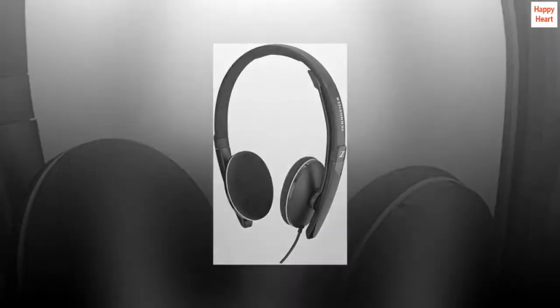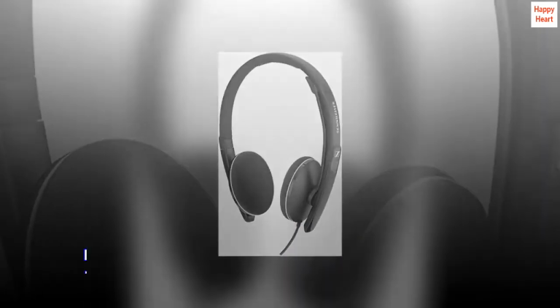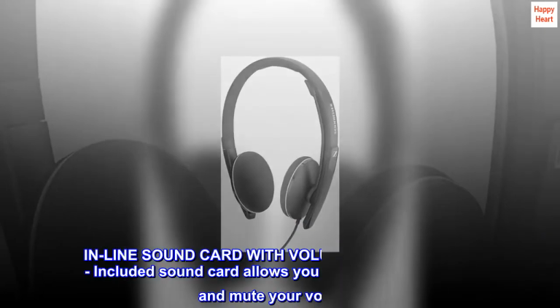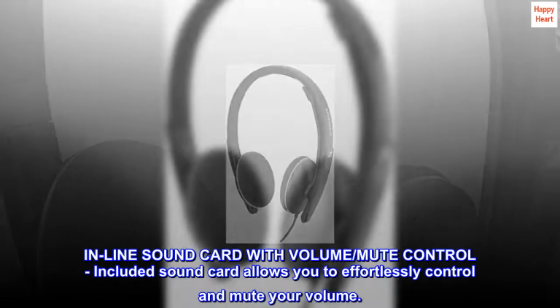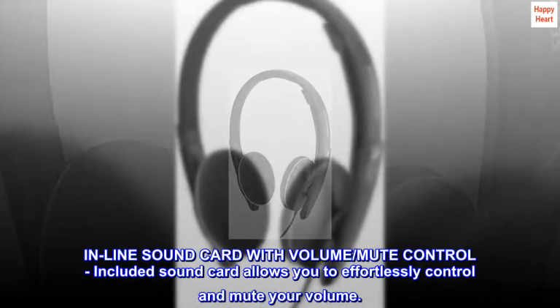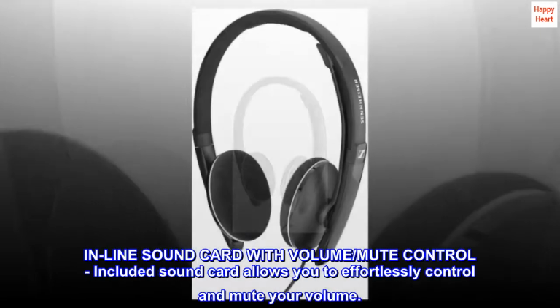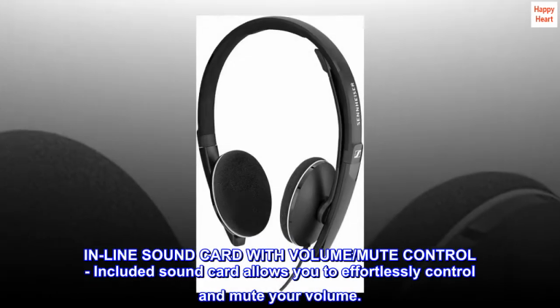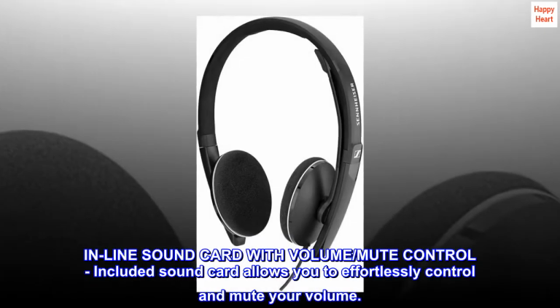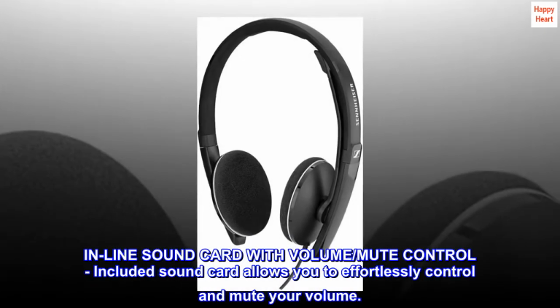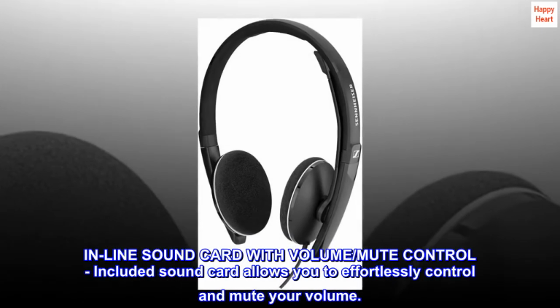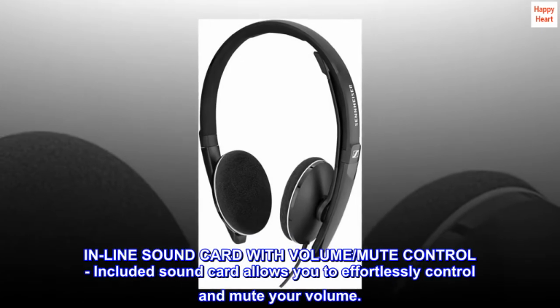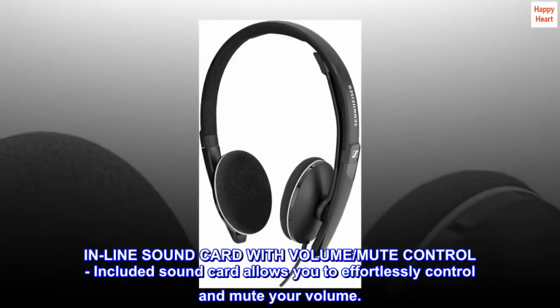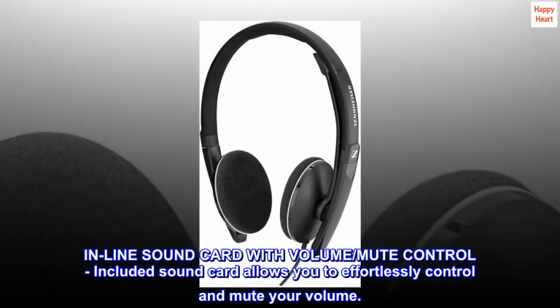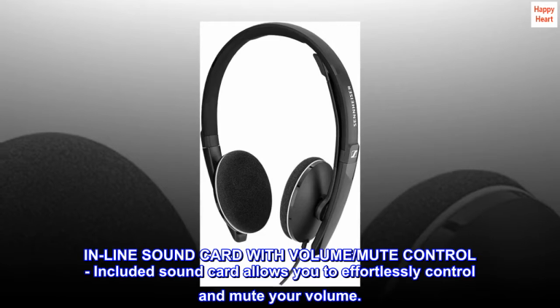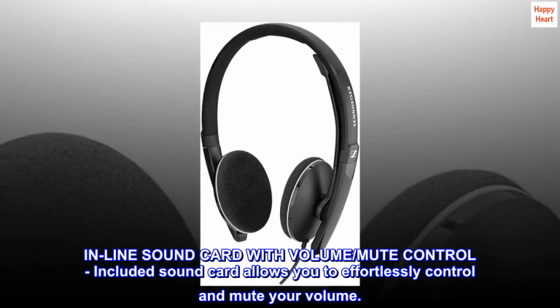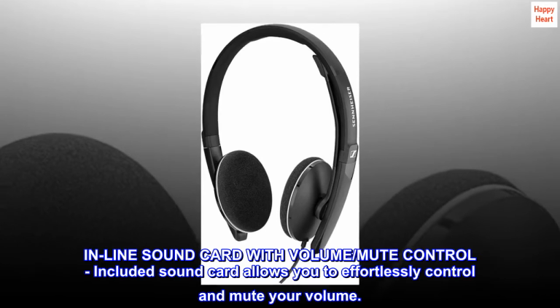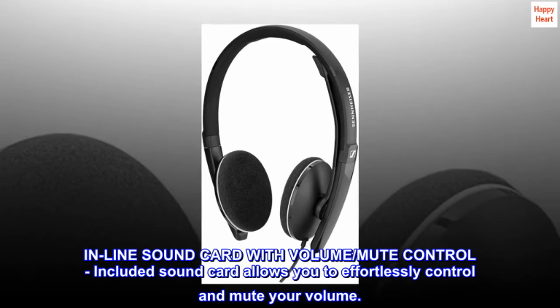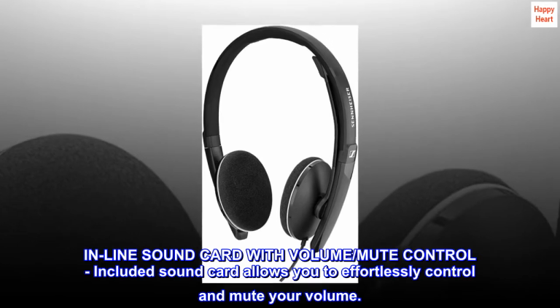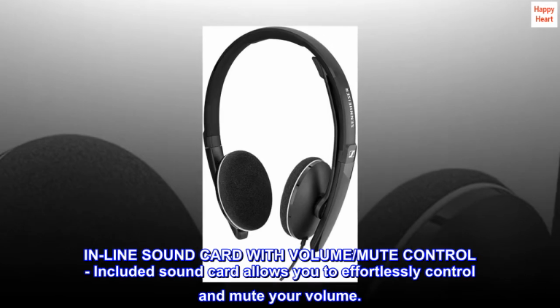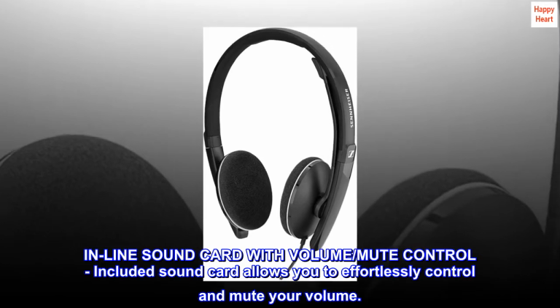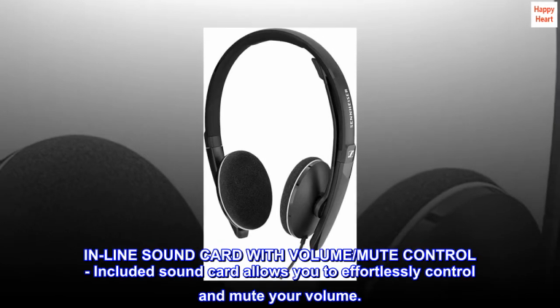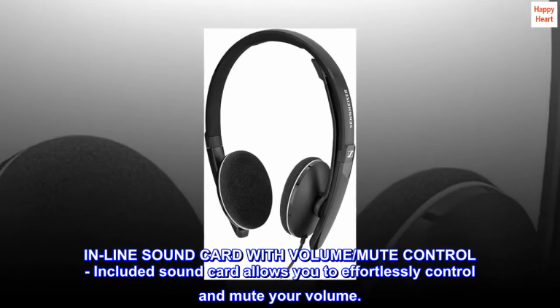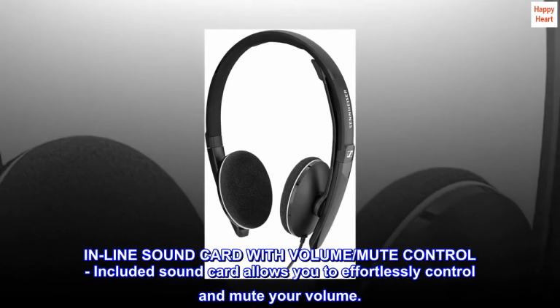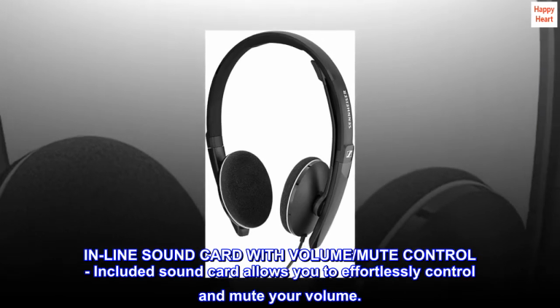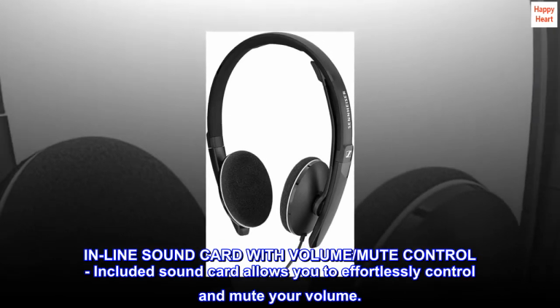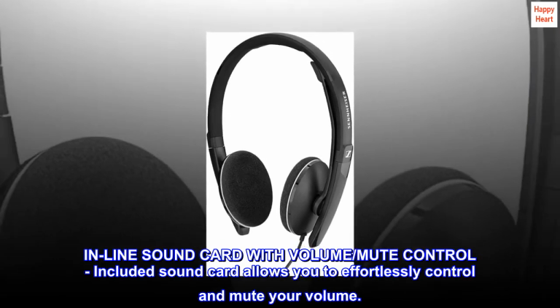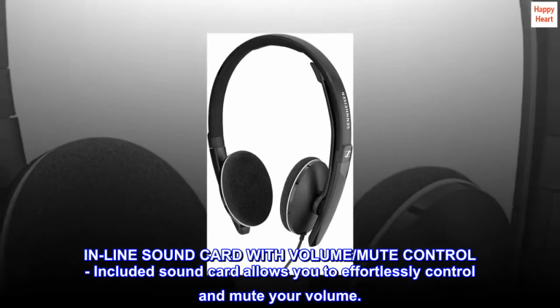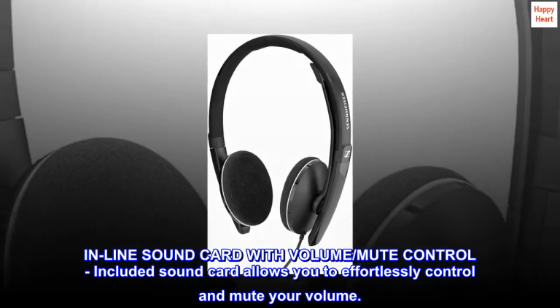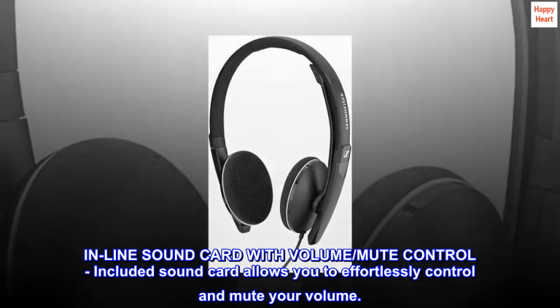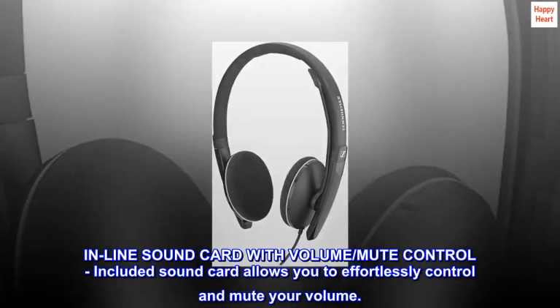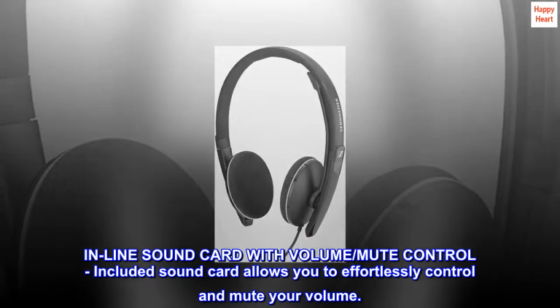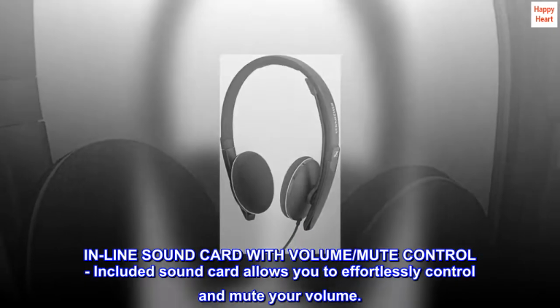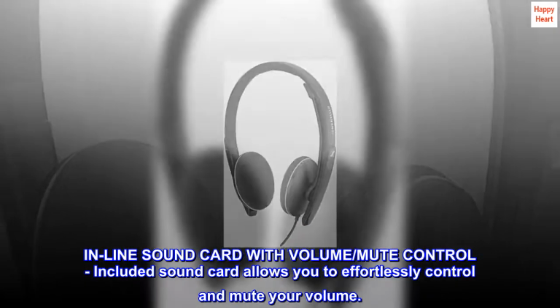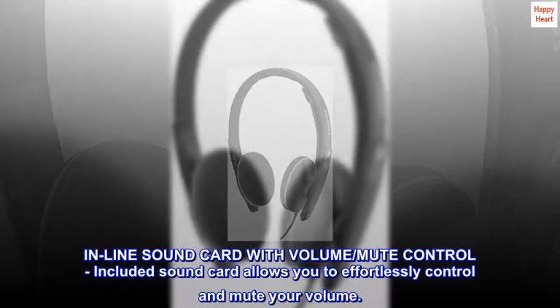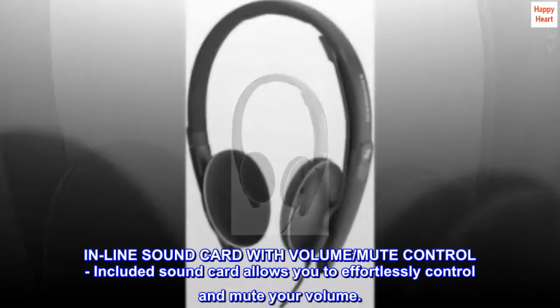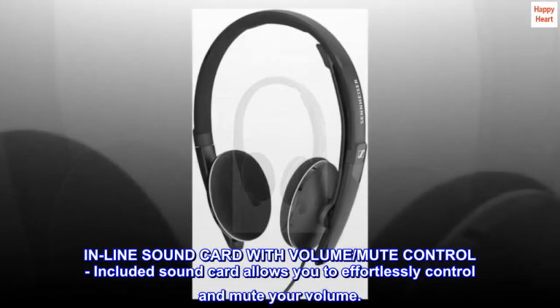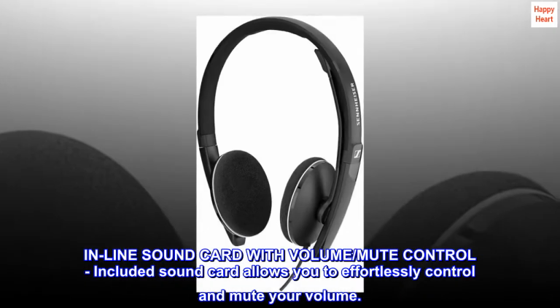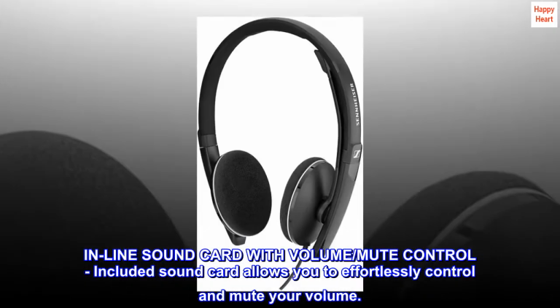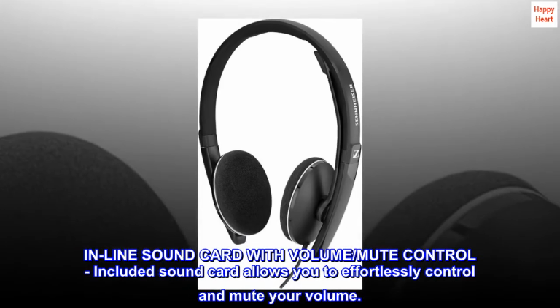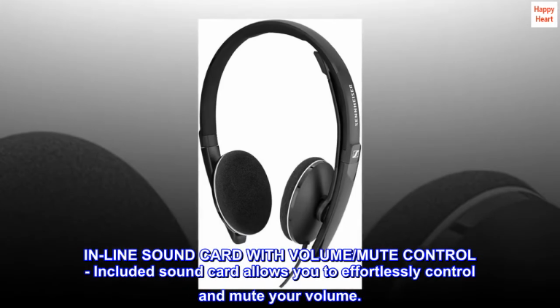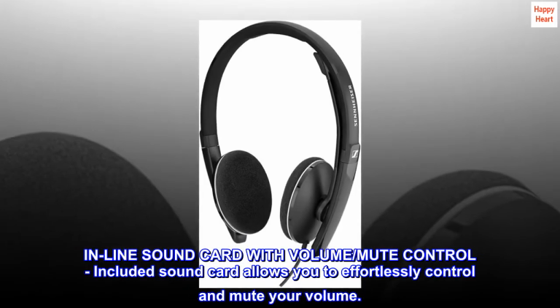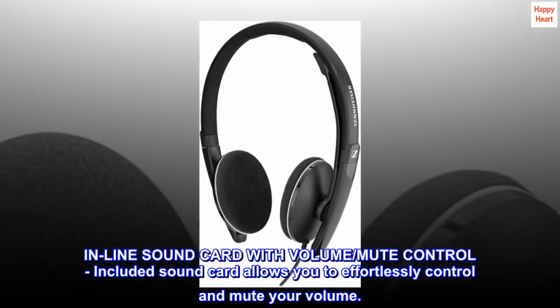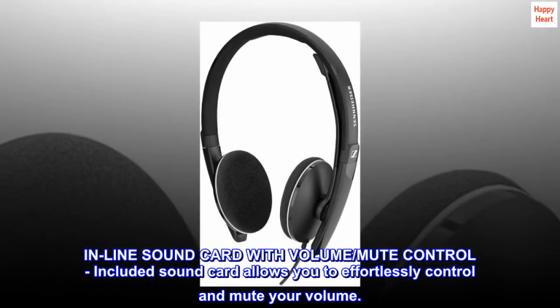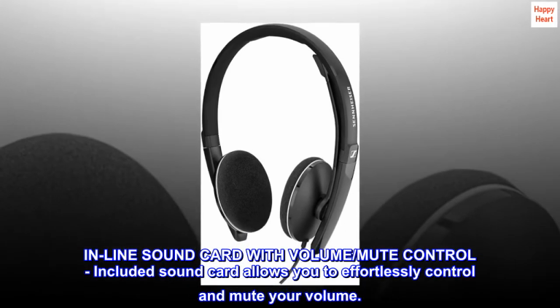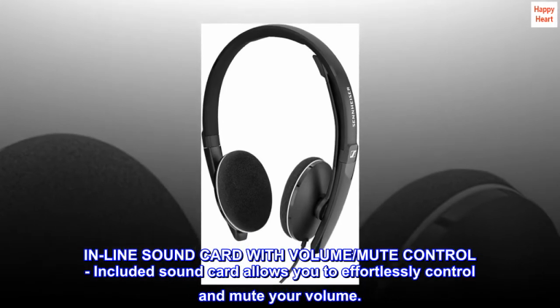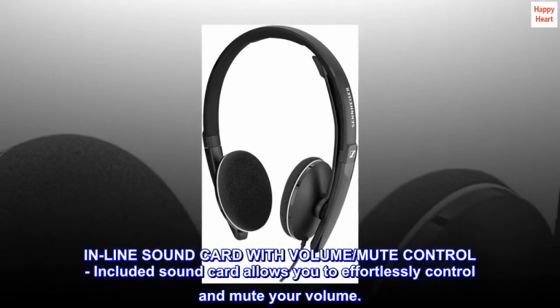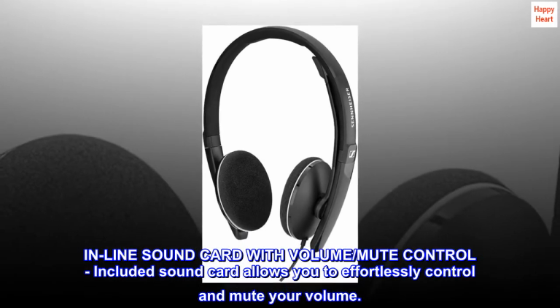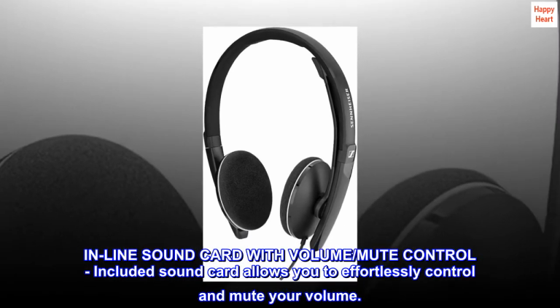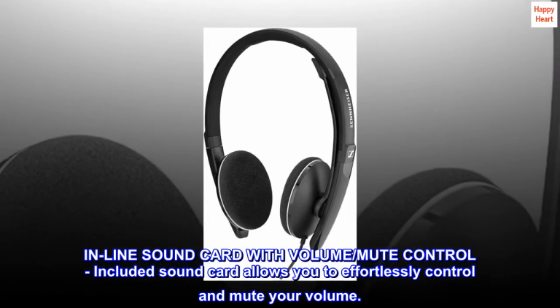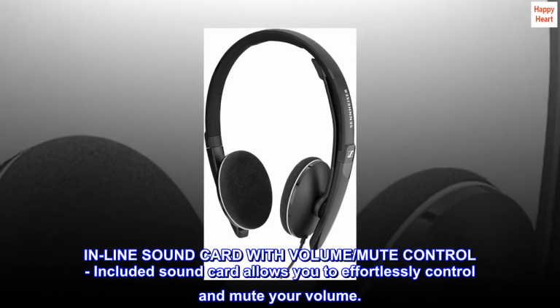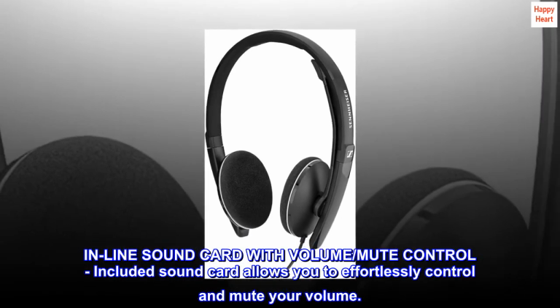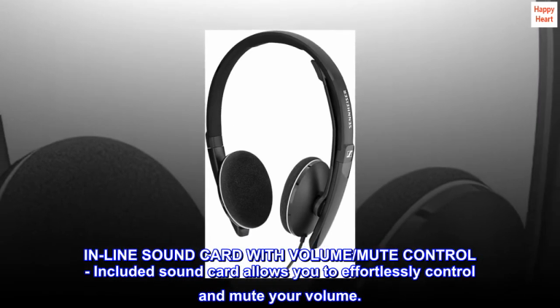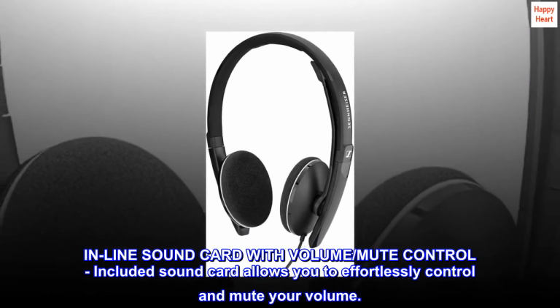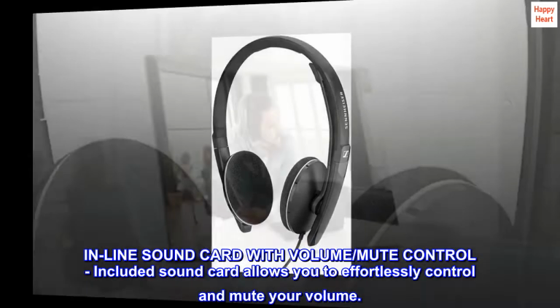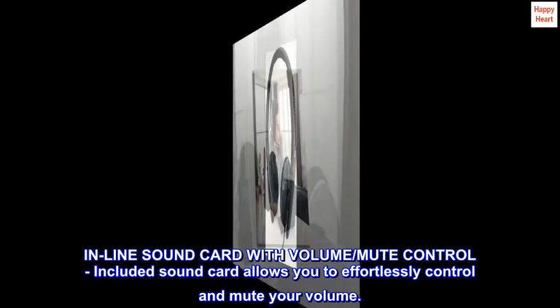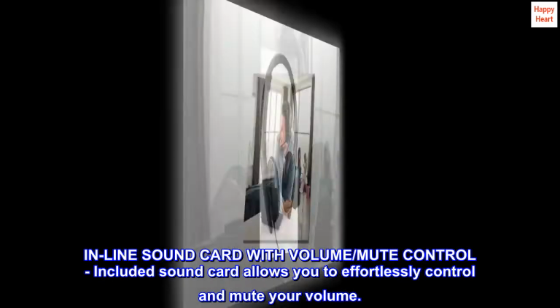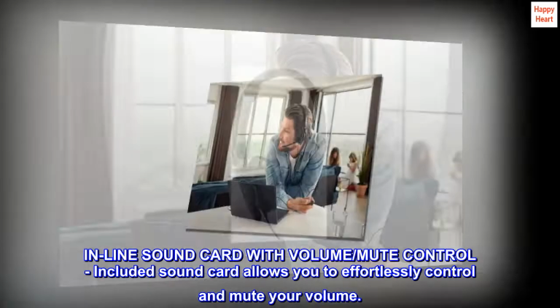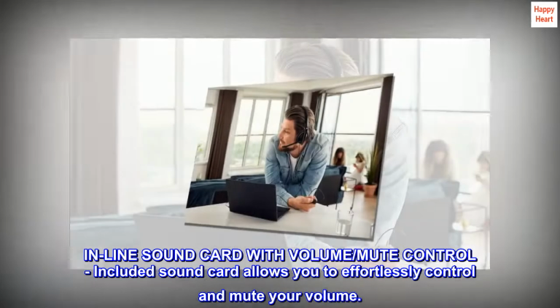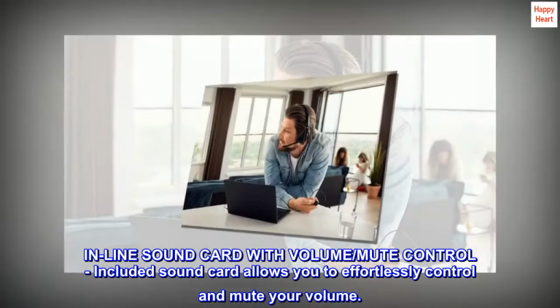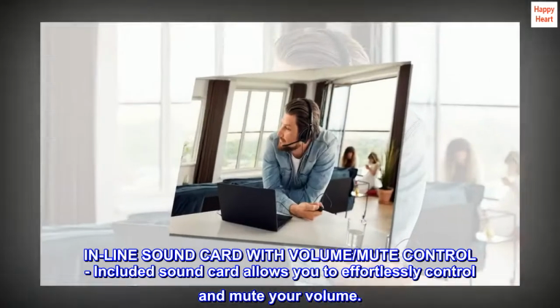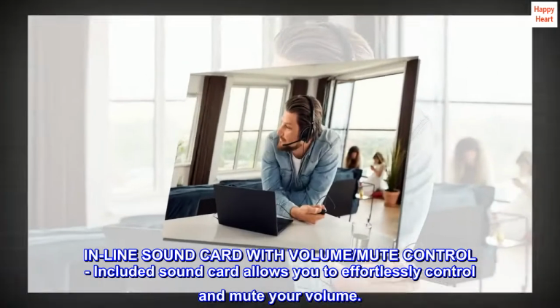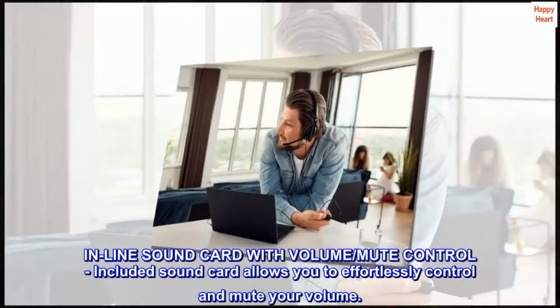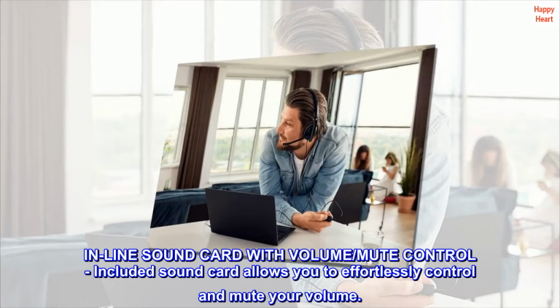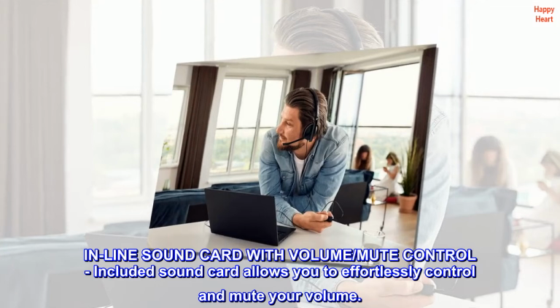Inline sound card with volume and mute control. The included sound card allows you to effortlessly control and mute your volume.